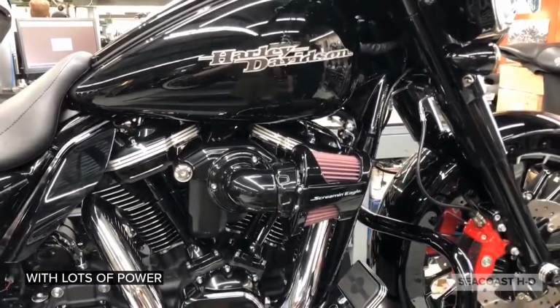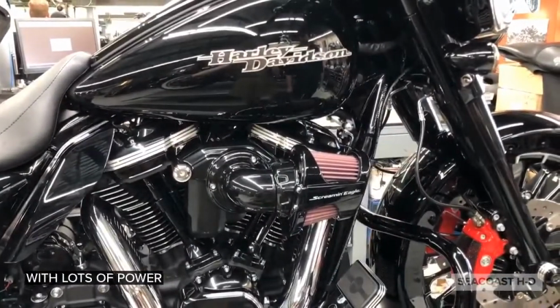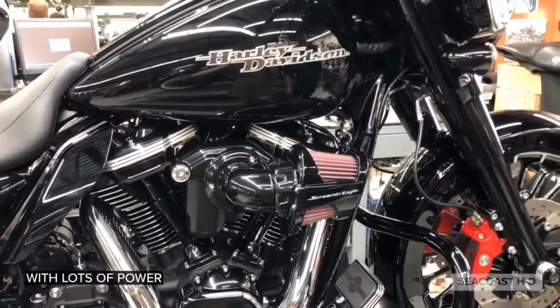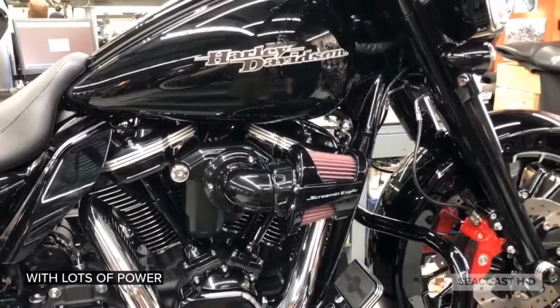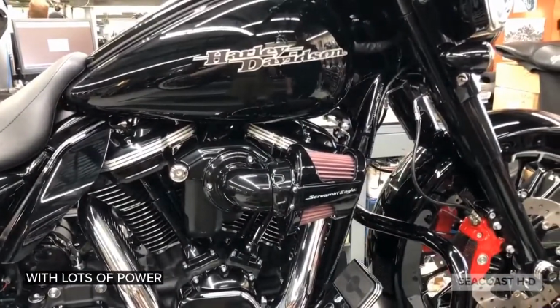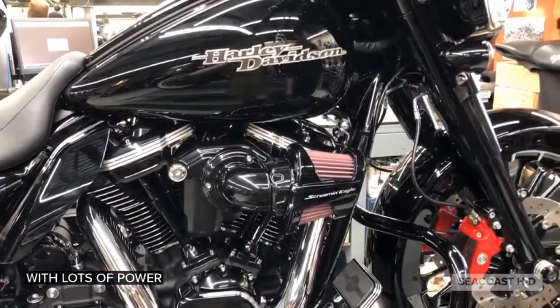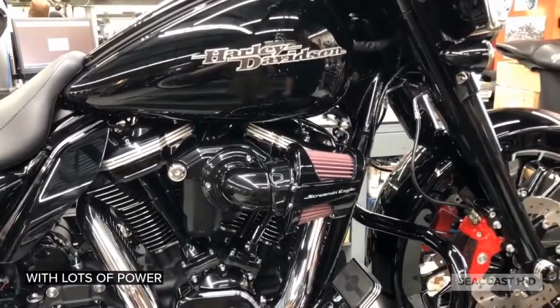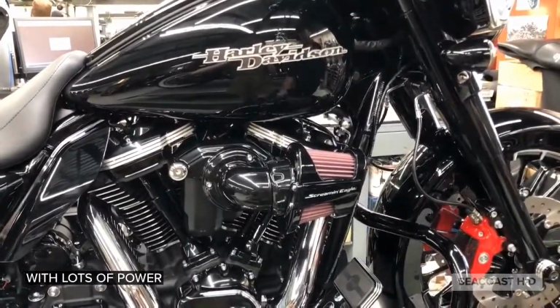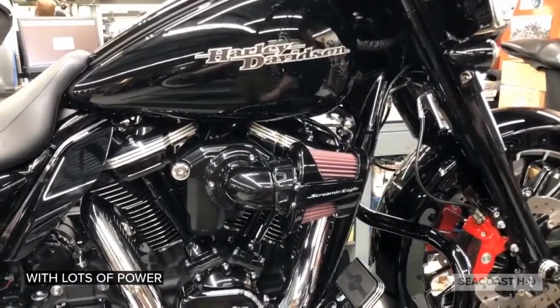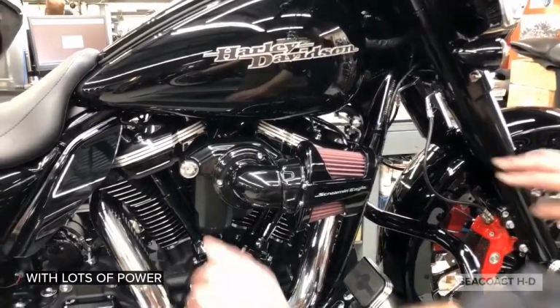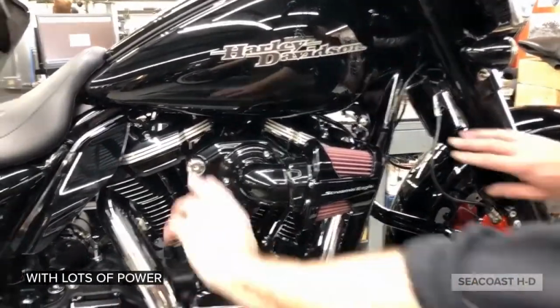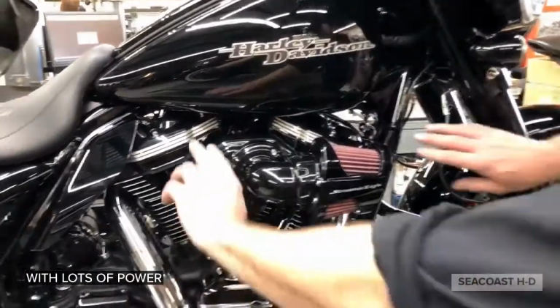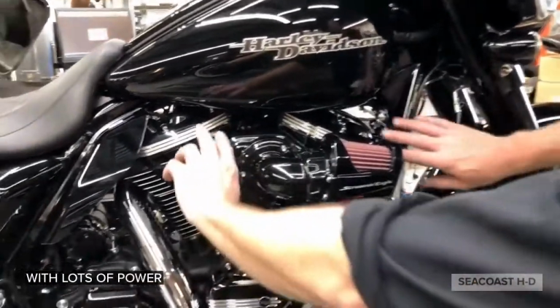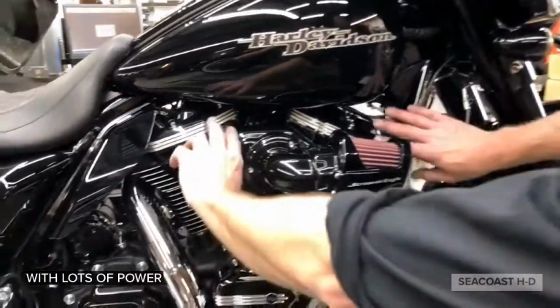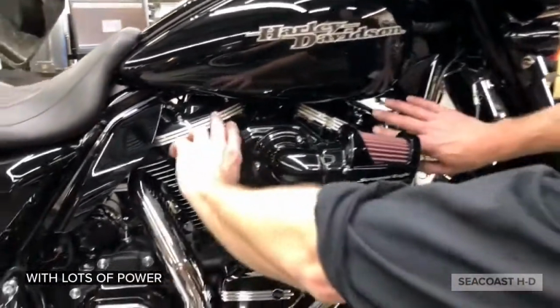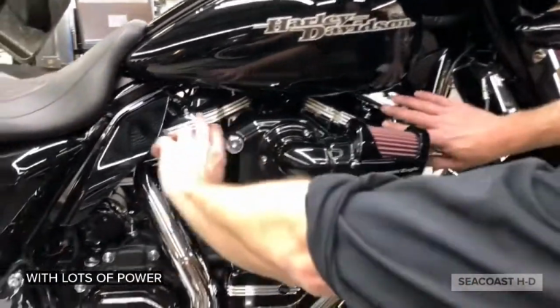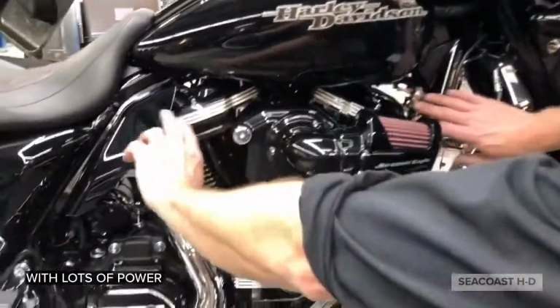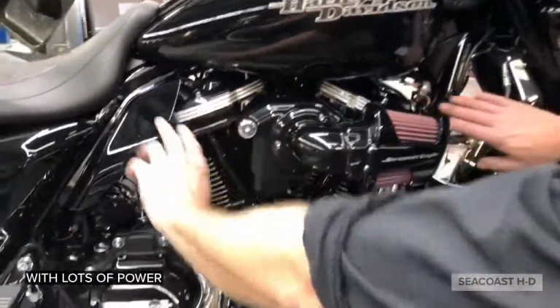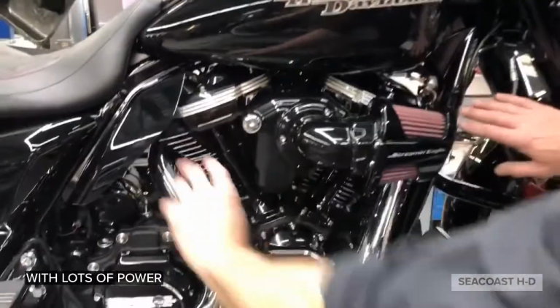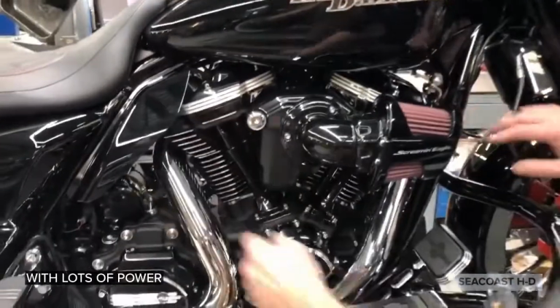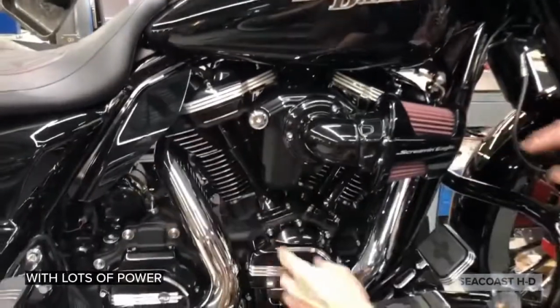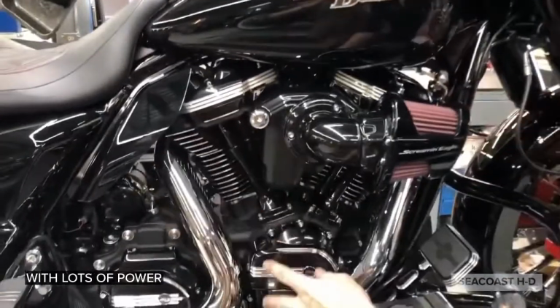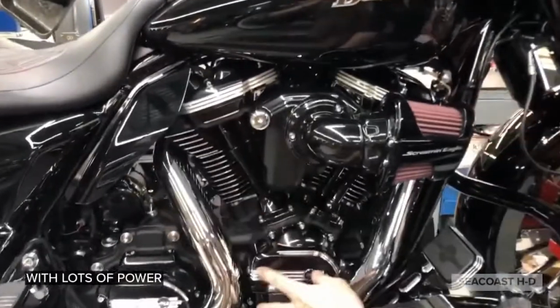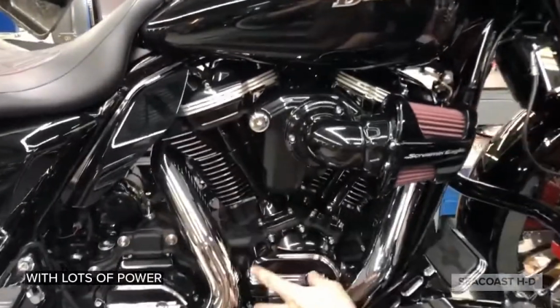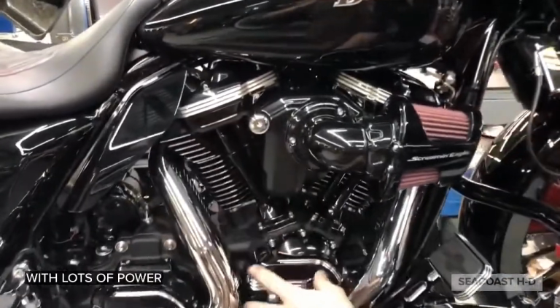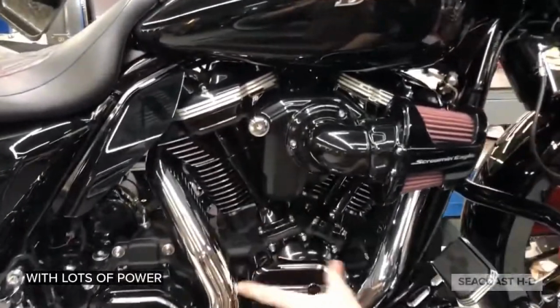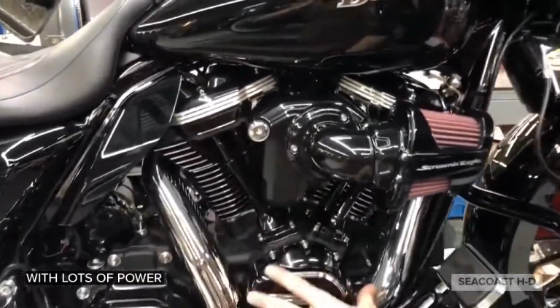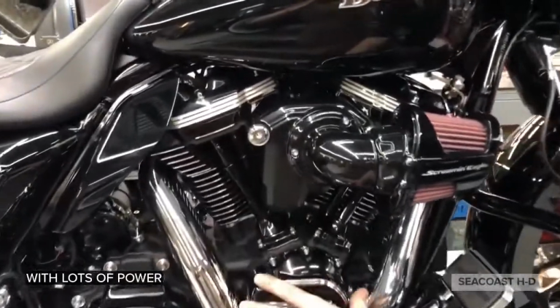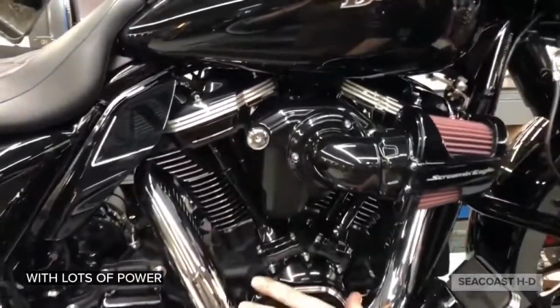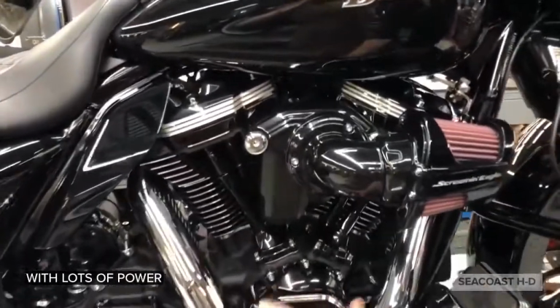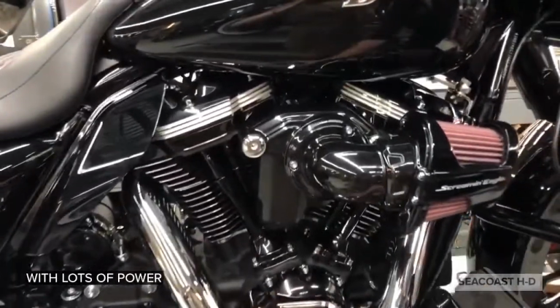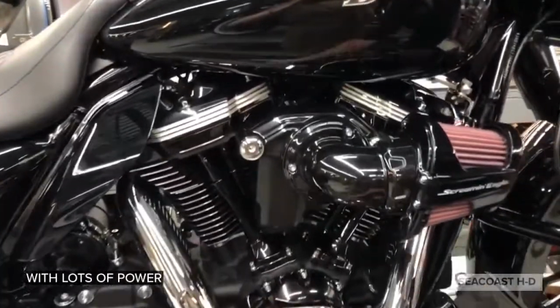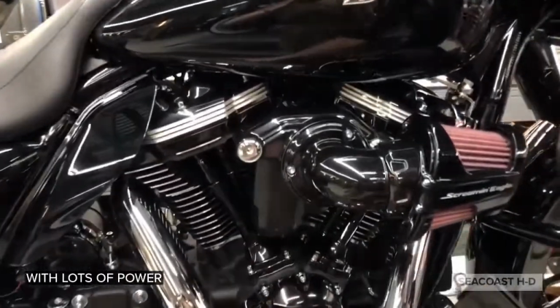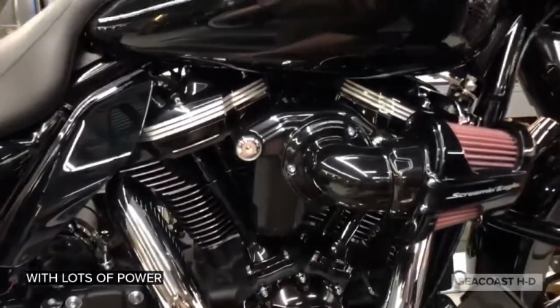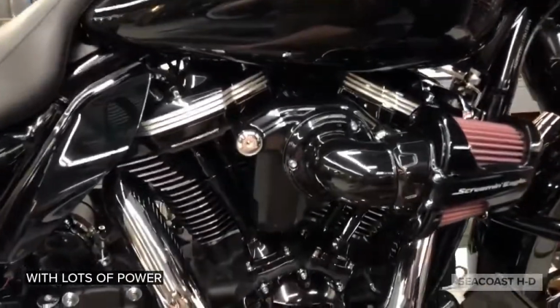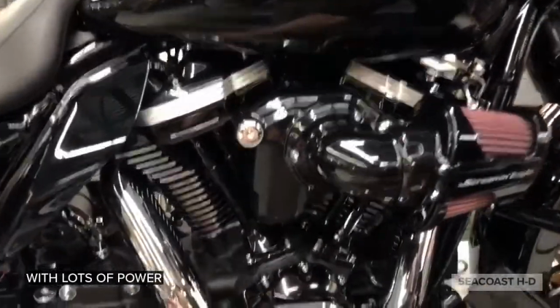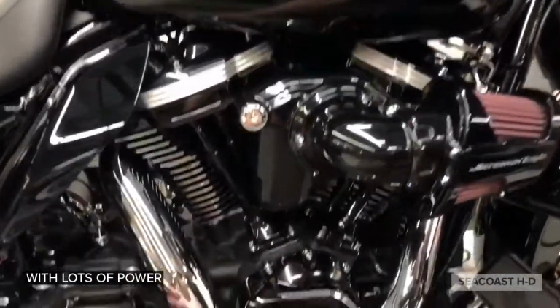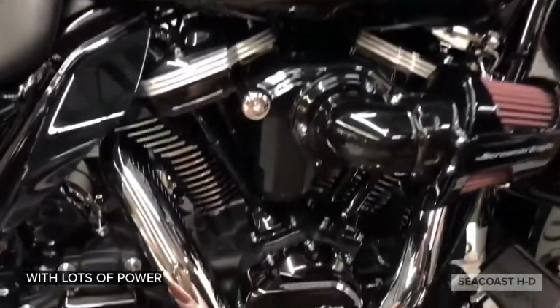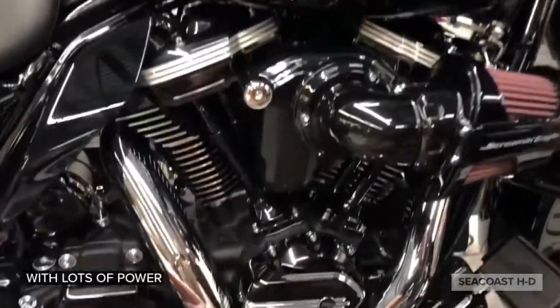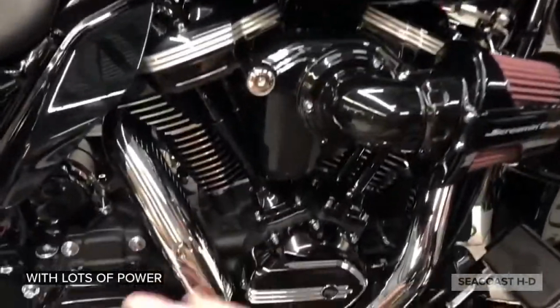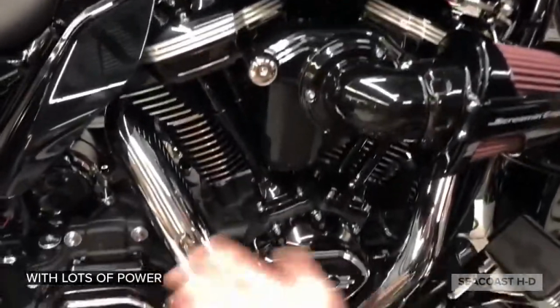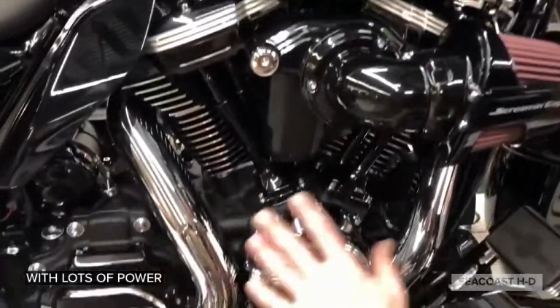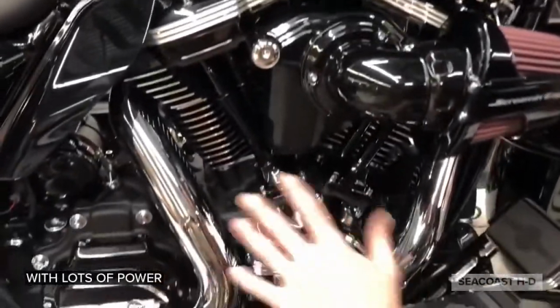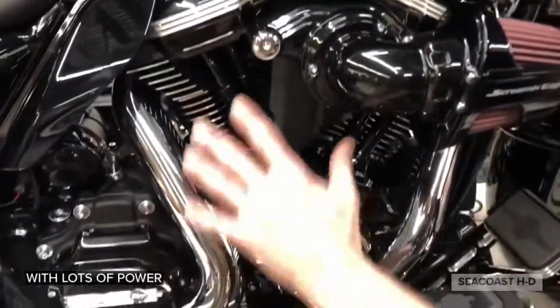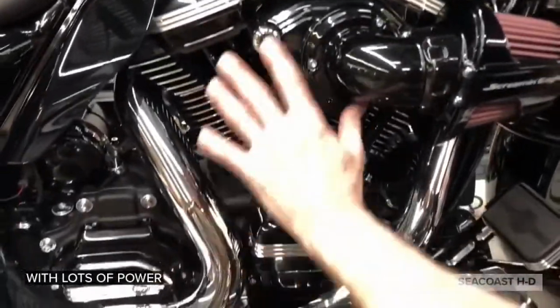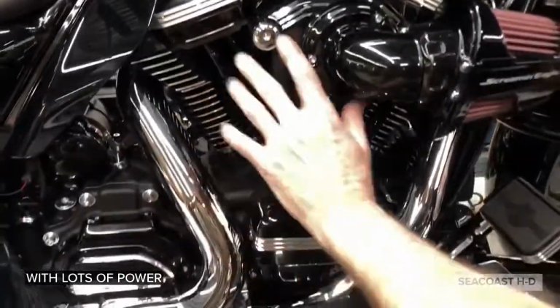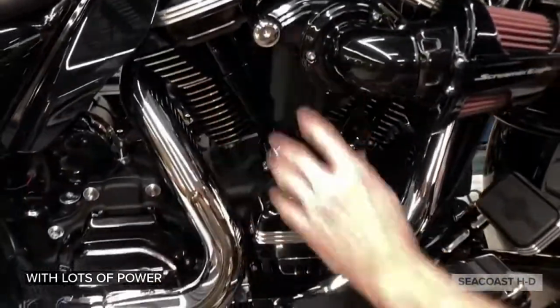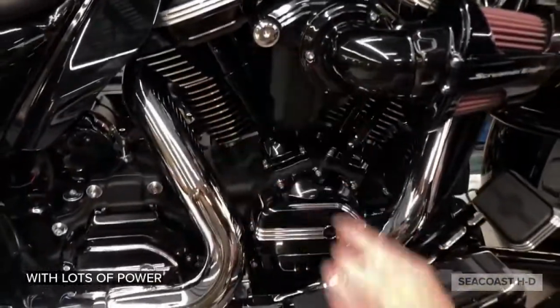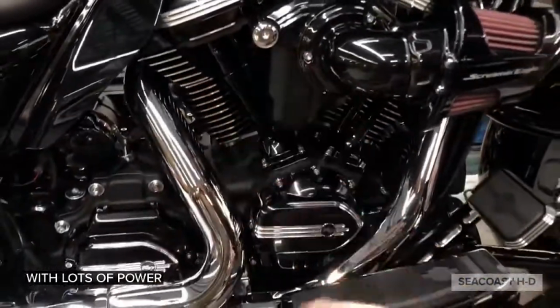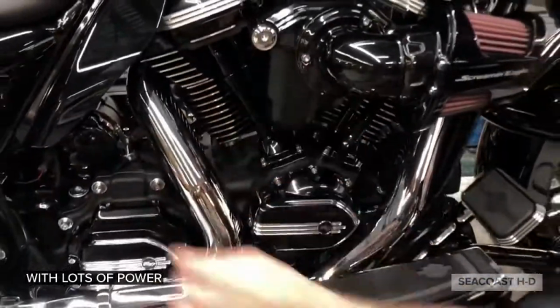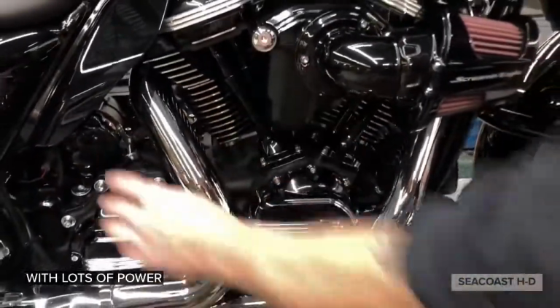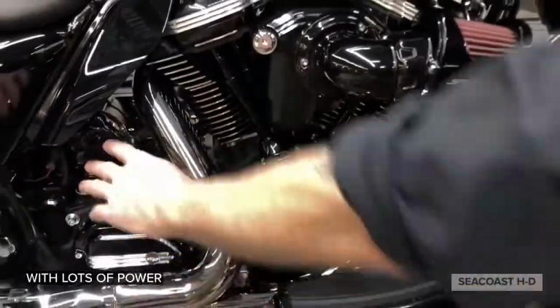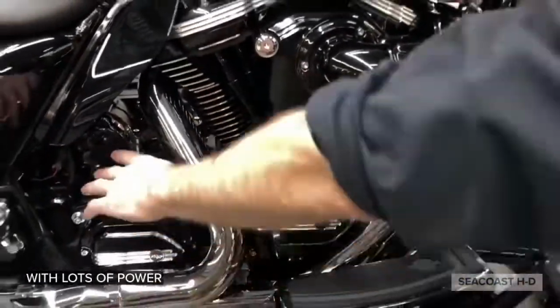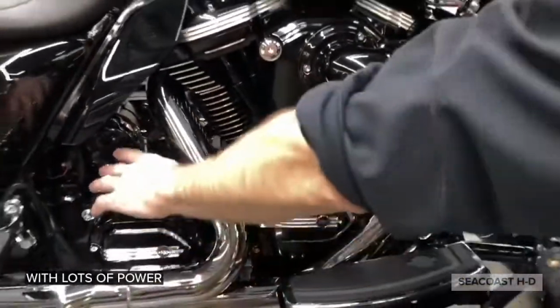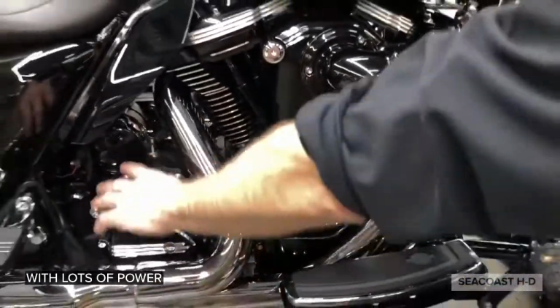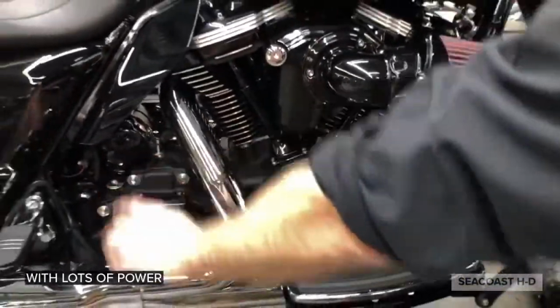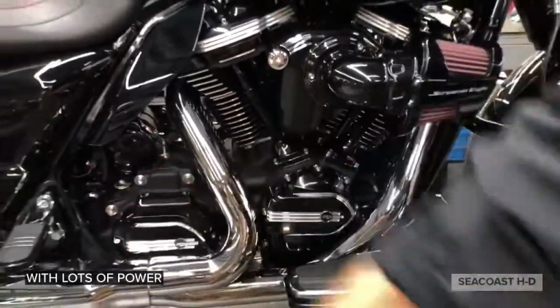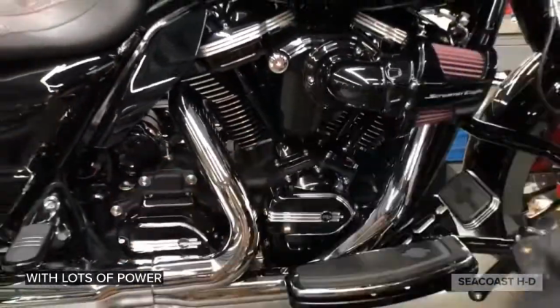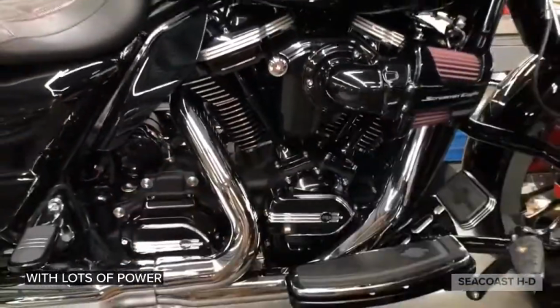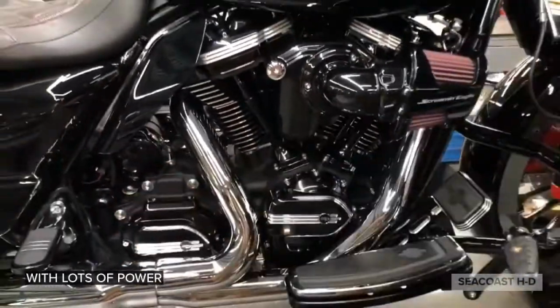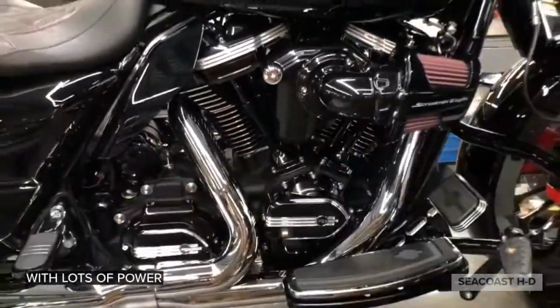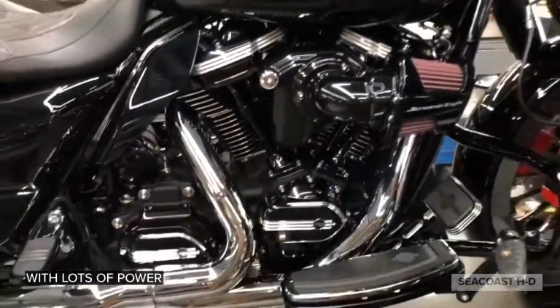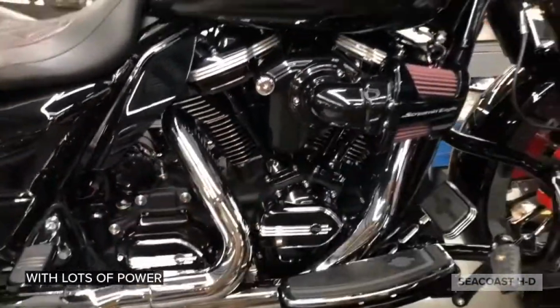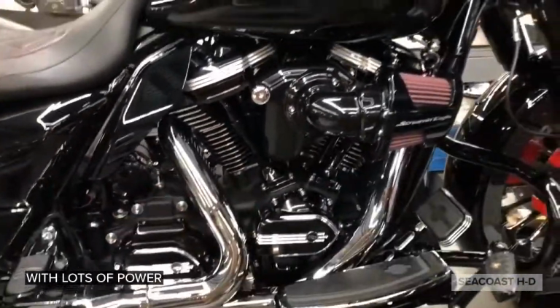And this is the Defiance collection cover — it's kind of cool, different. All blacked out. Starter cover as well.